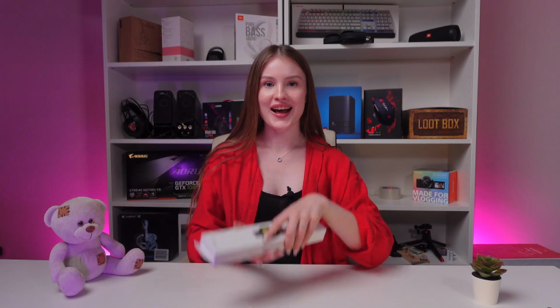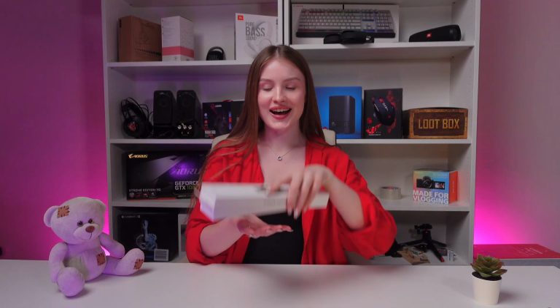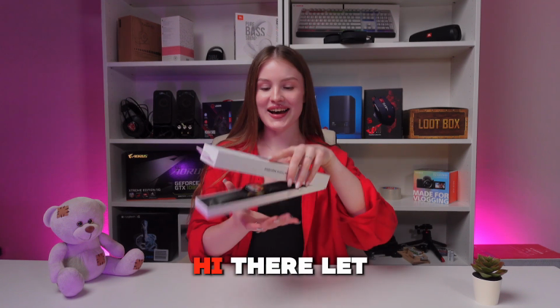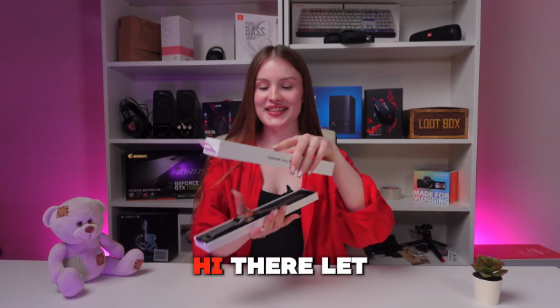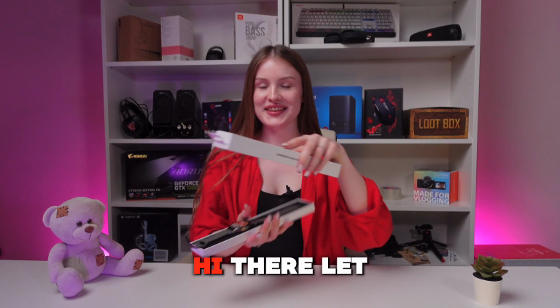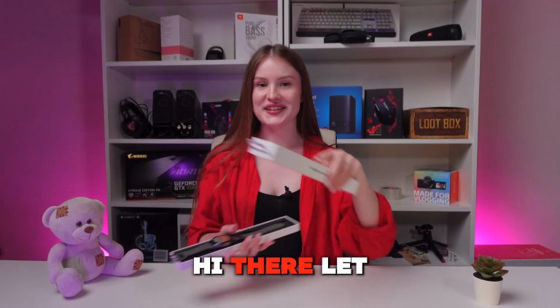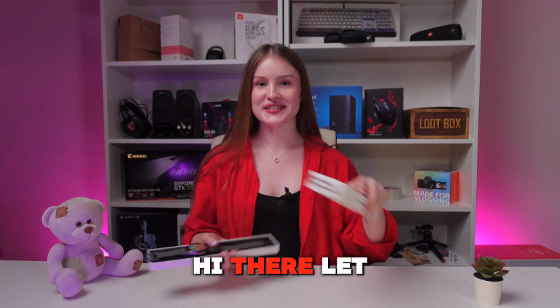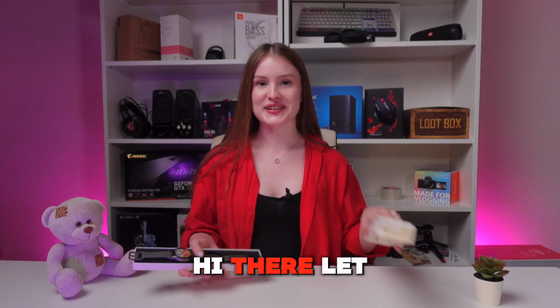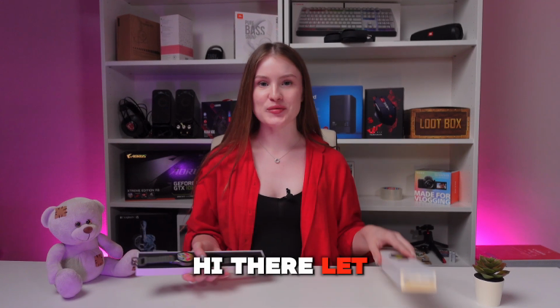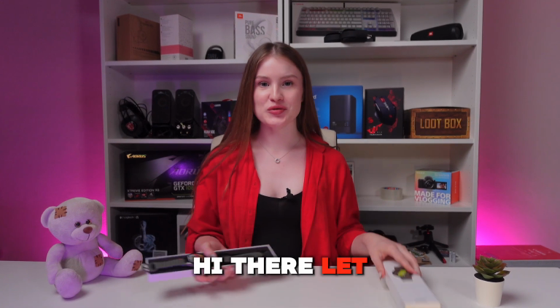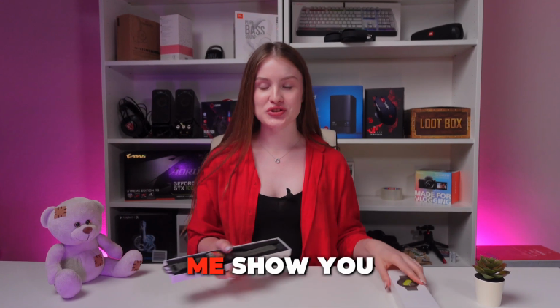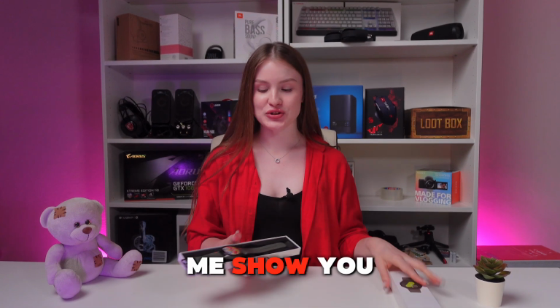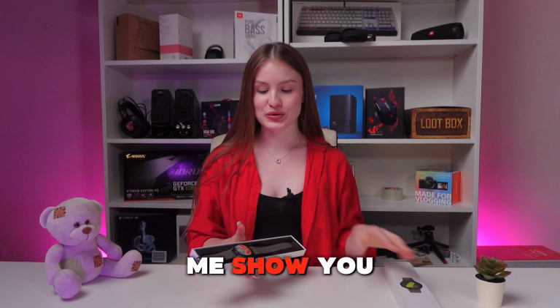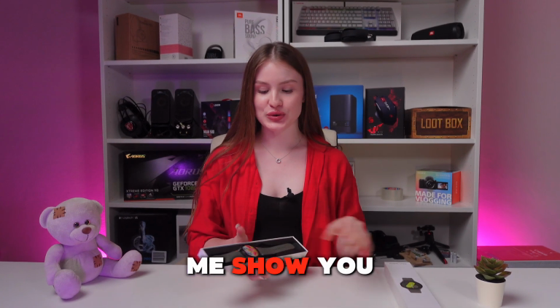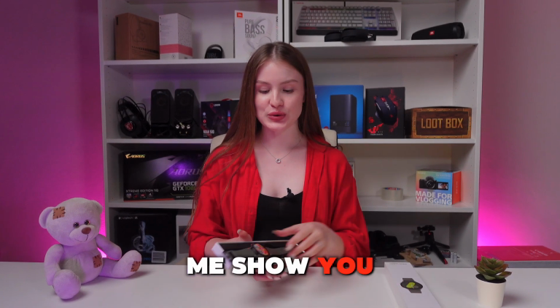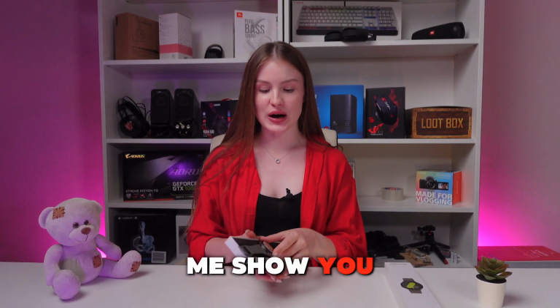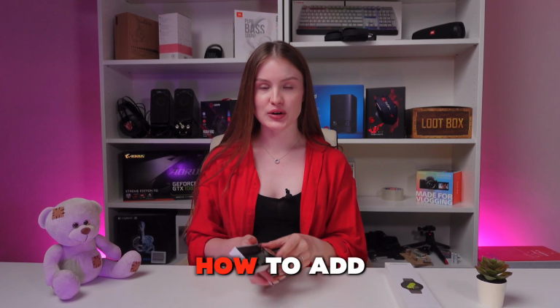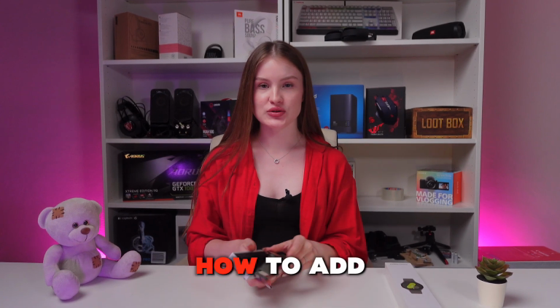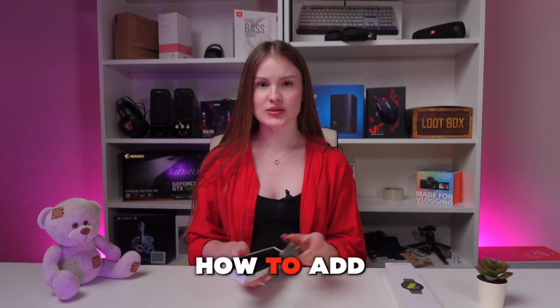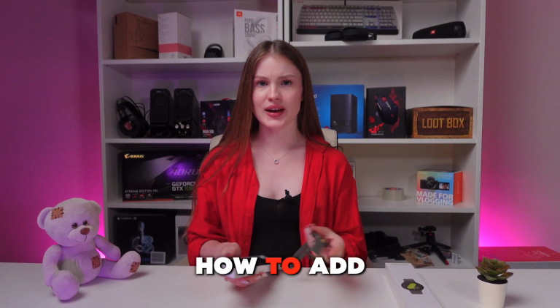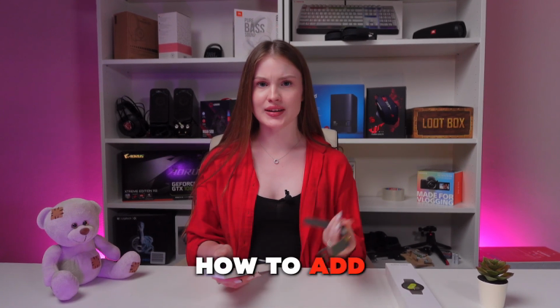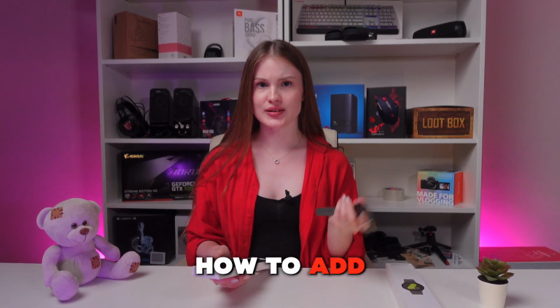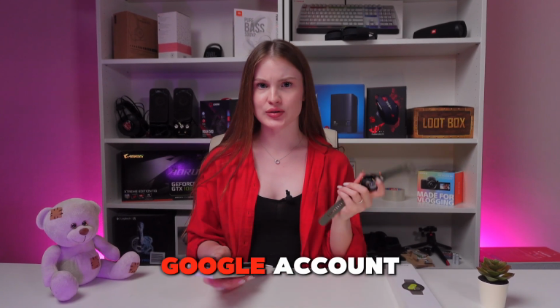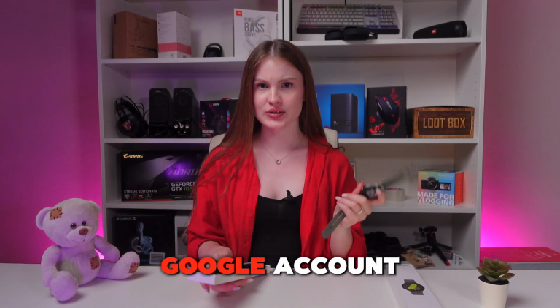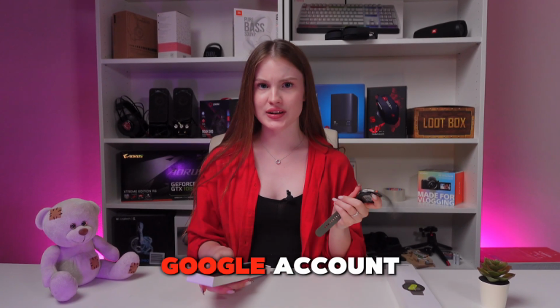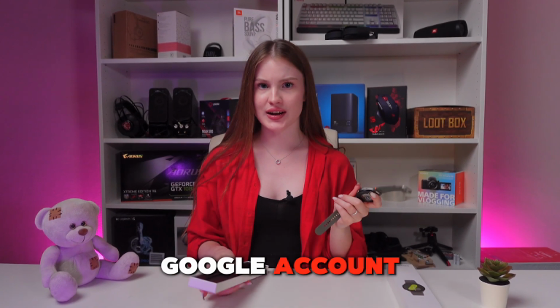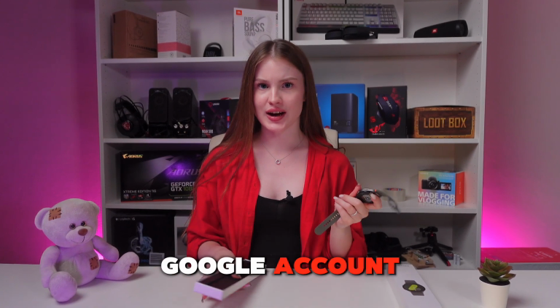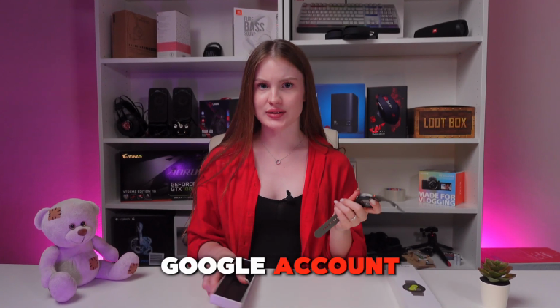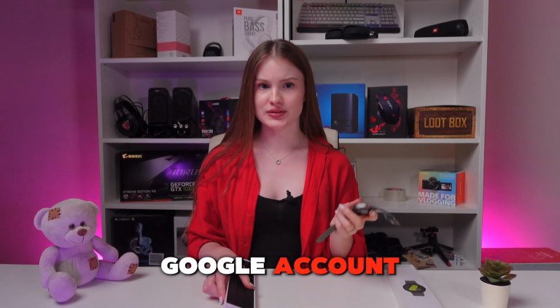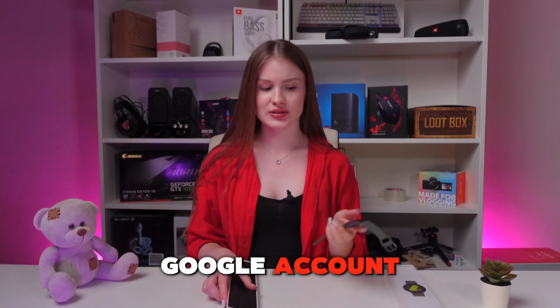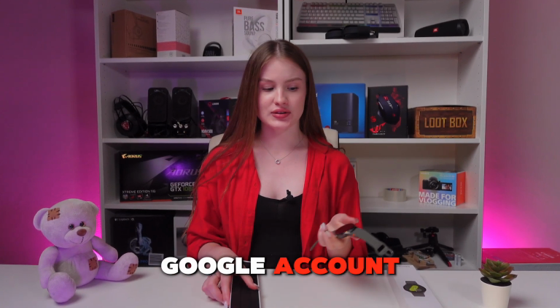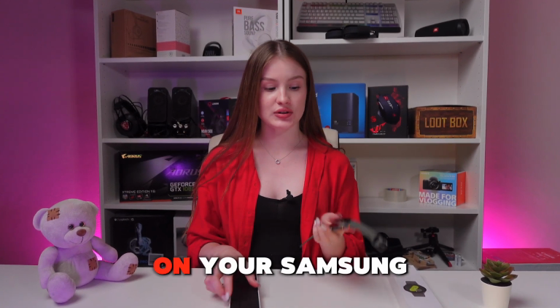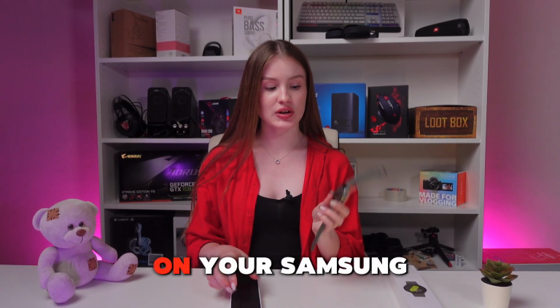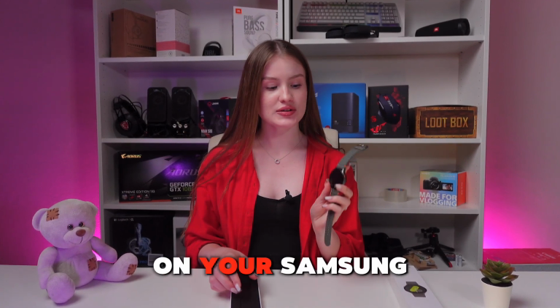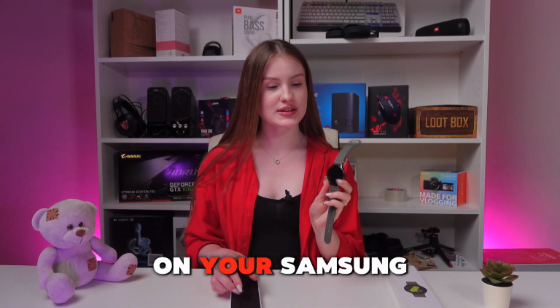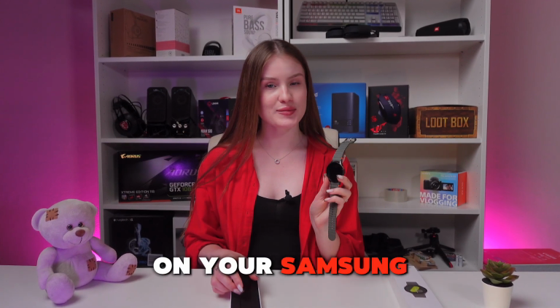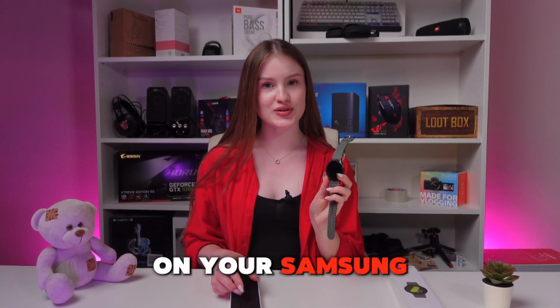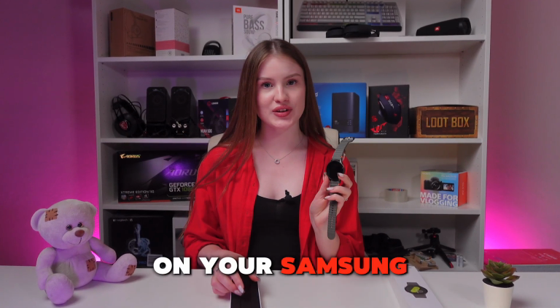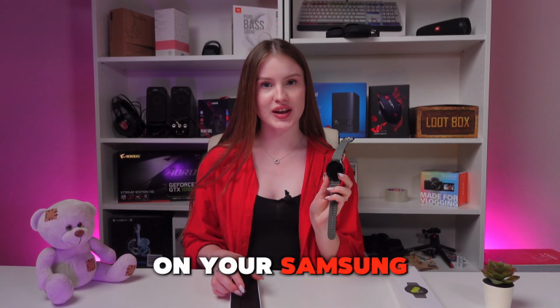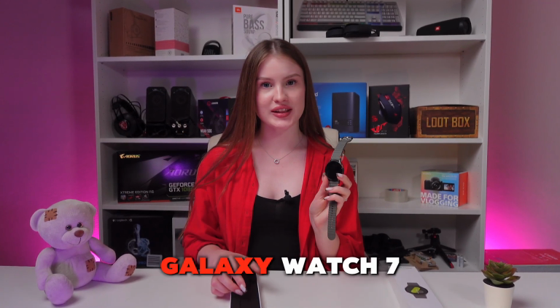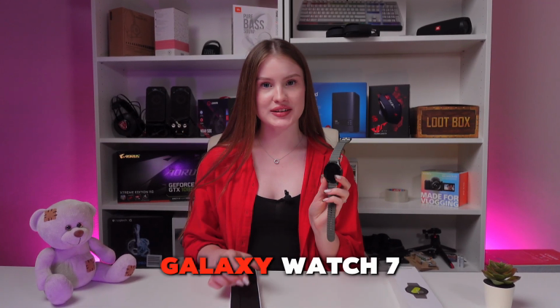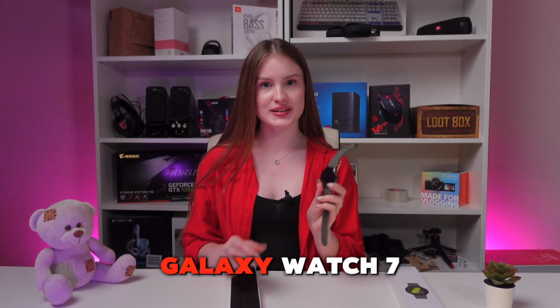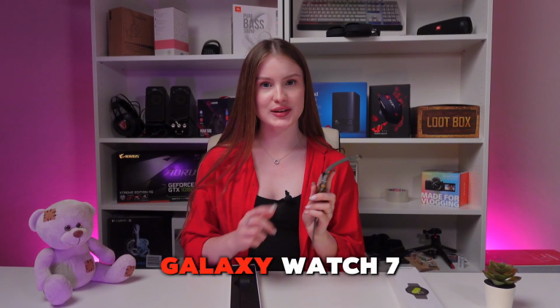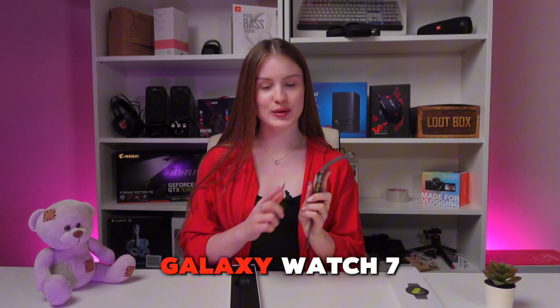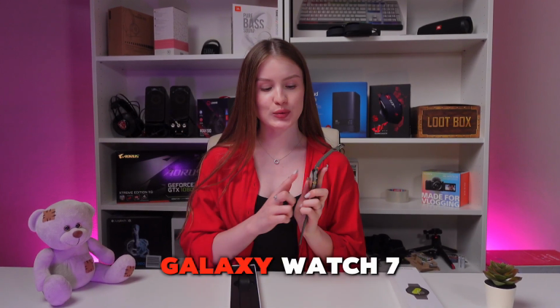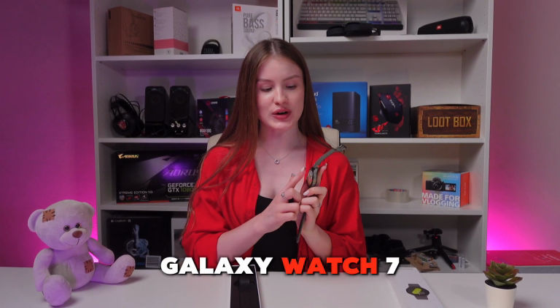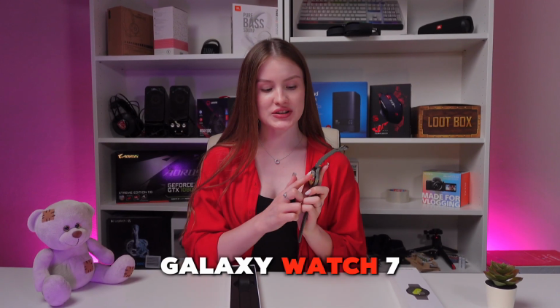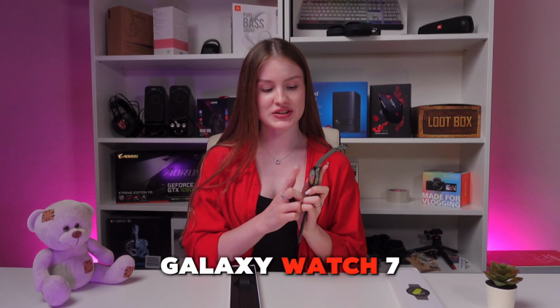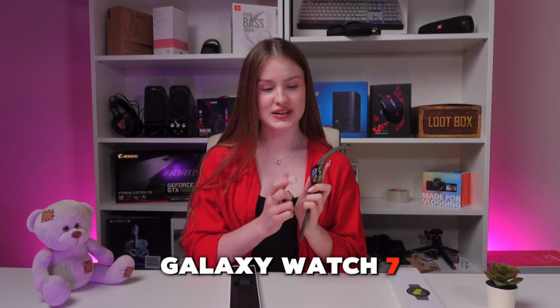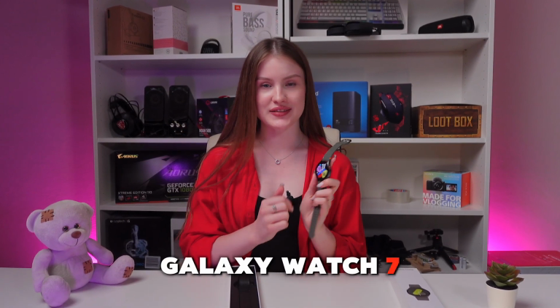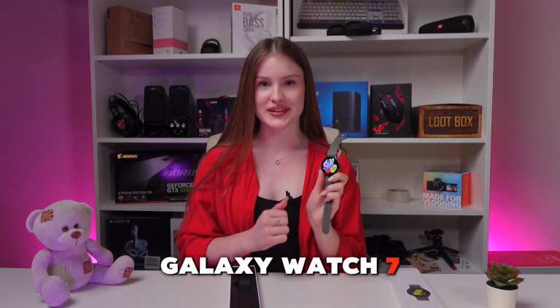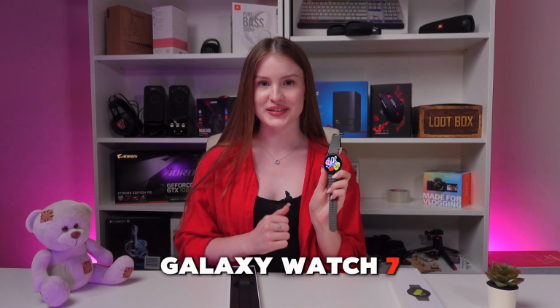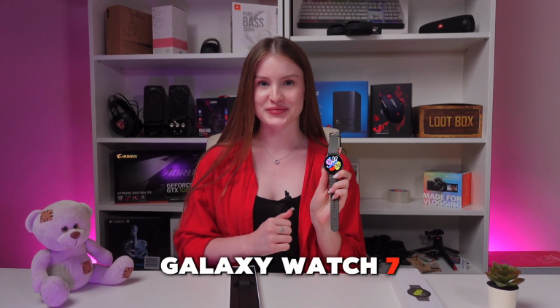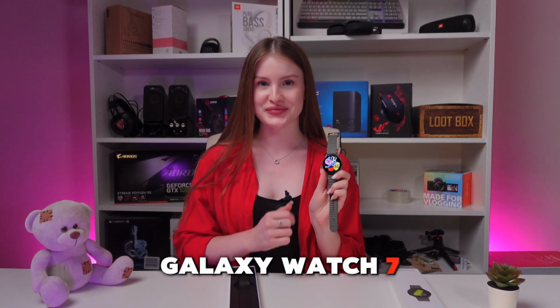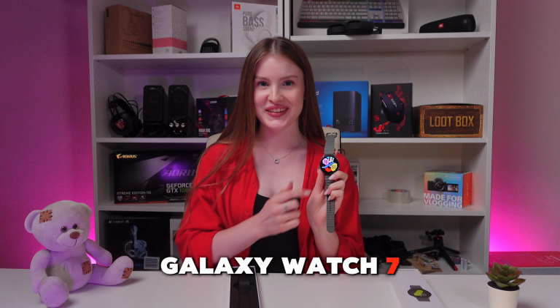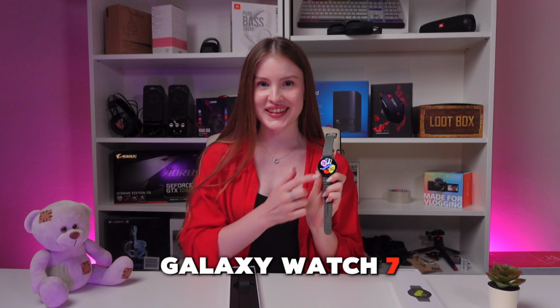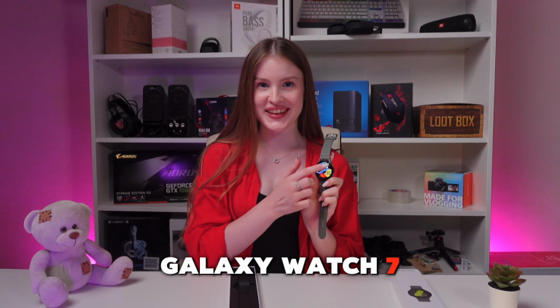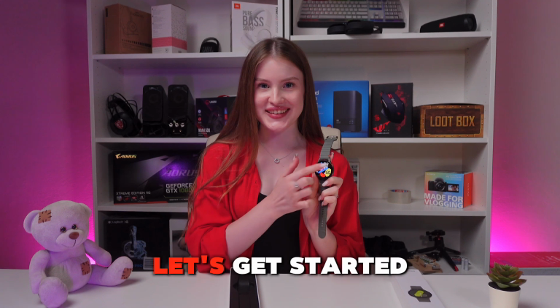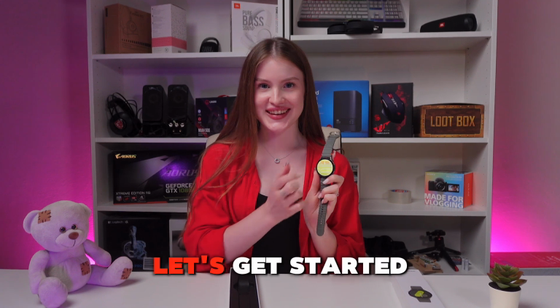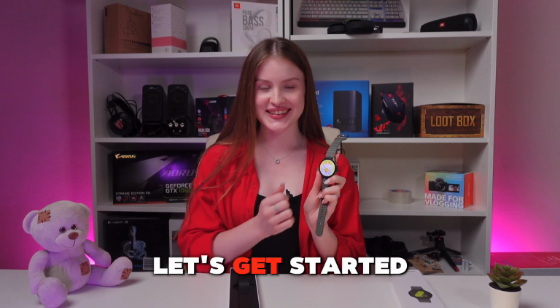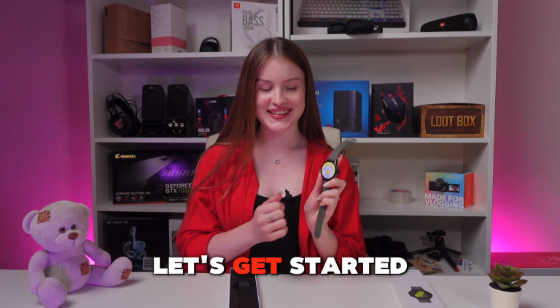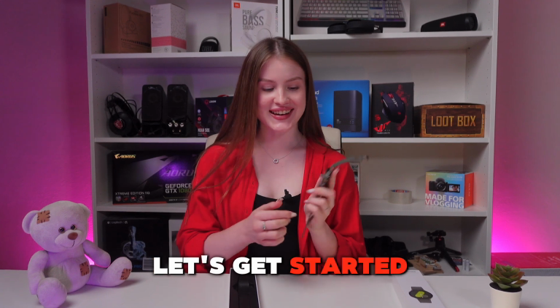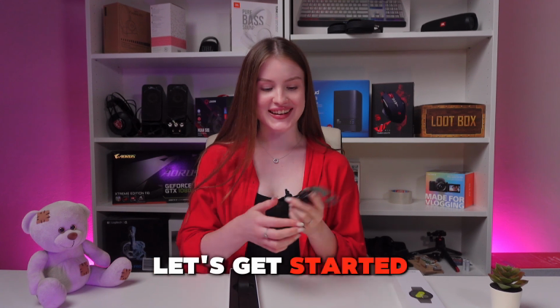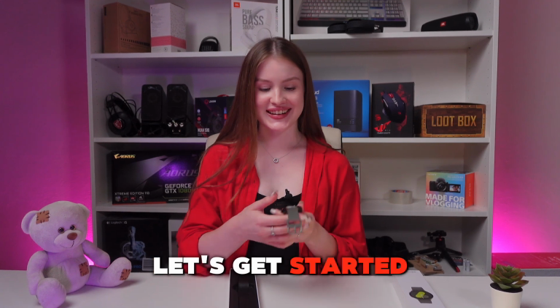Hi there! Let me show you how to add a Google account on your Samsung Galaxy Watch 7. Let's get started!